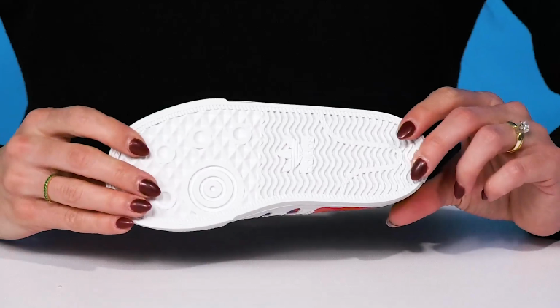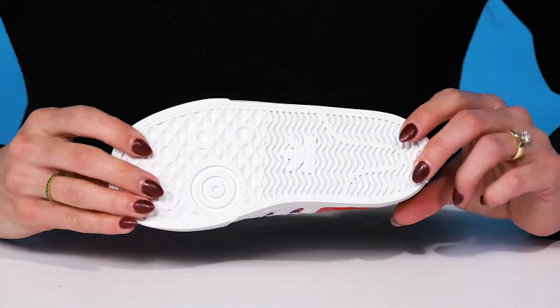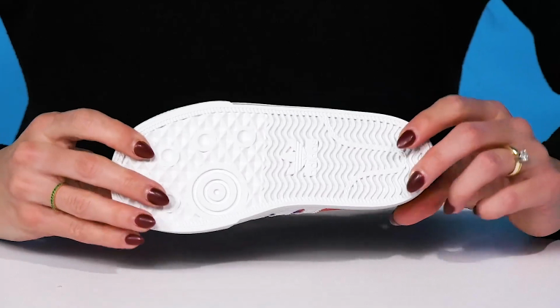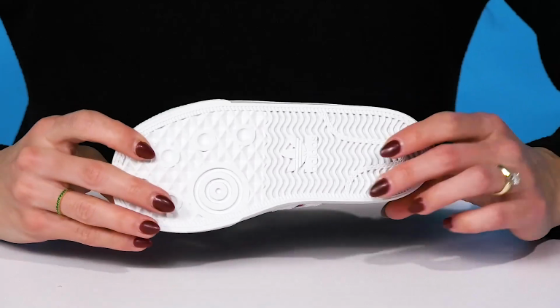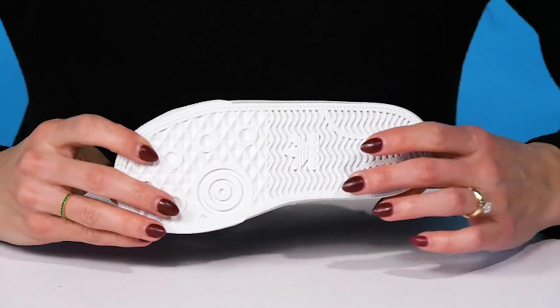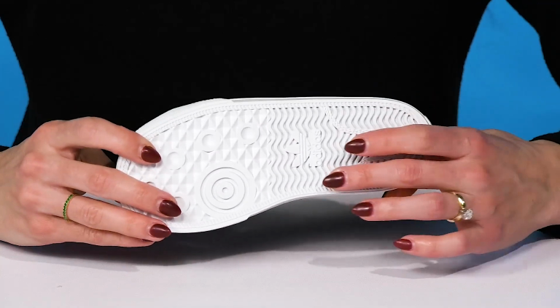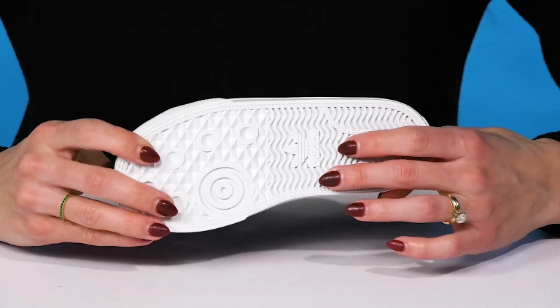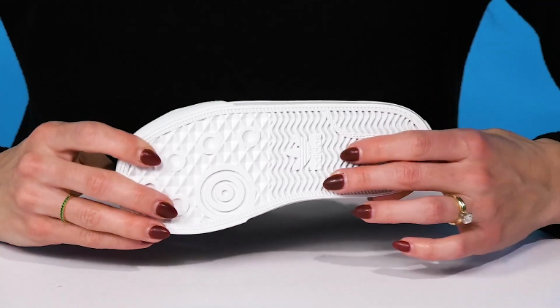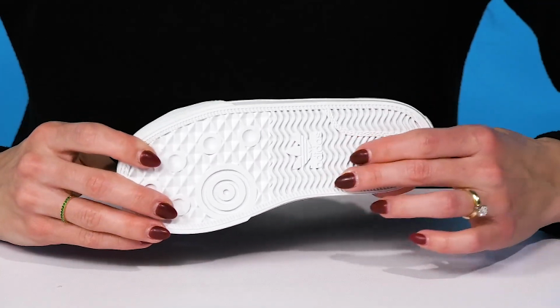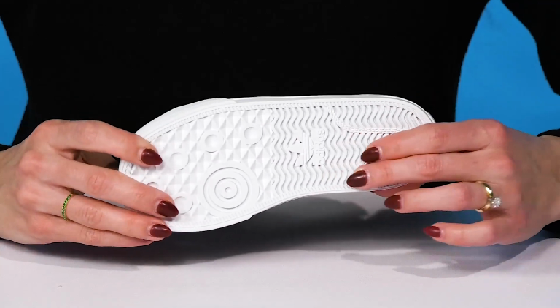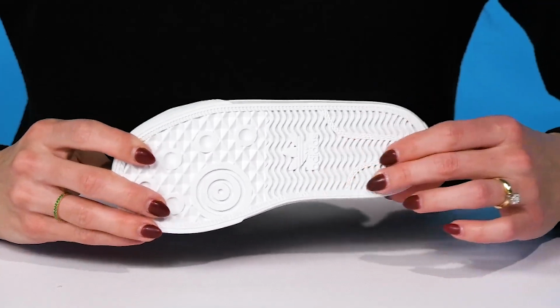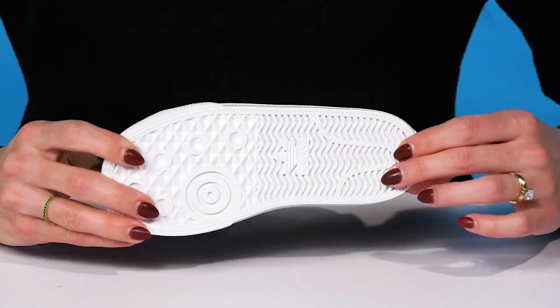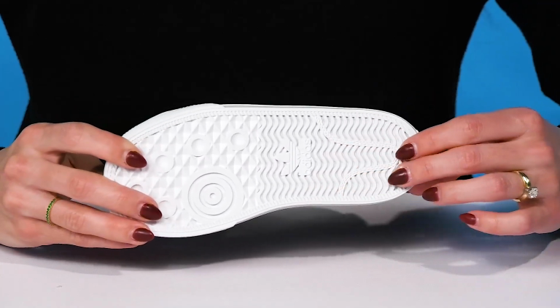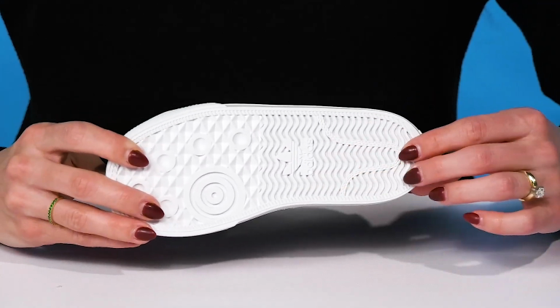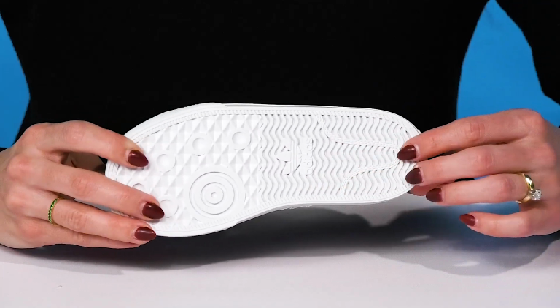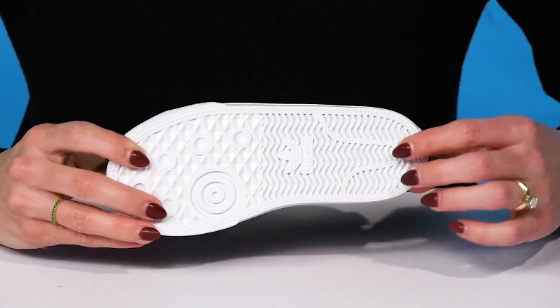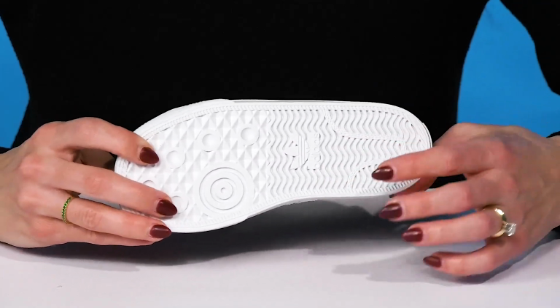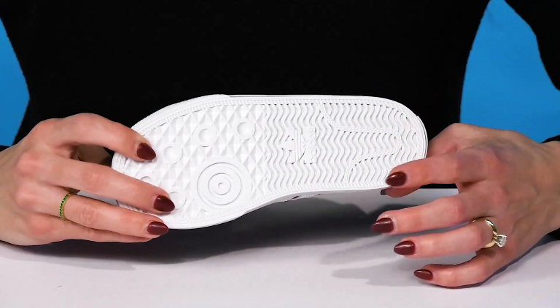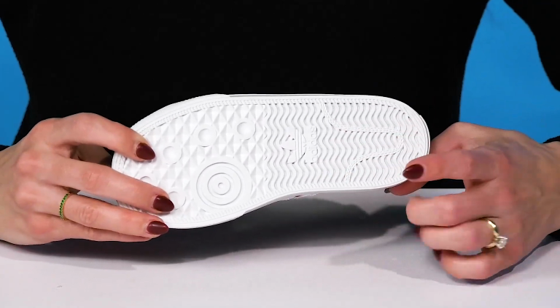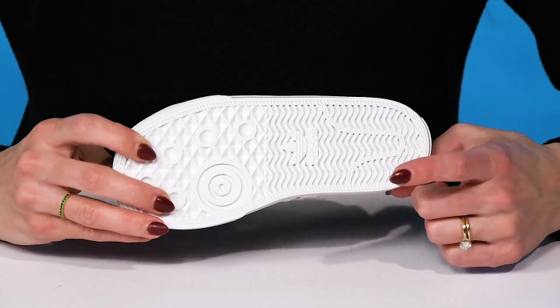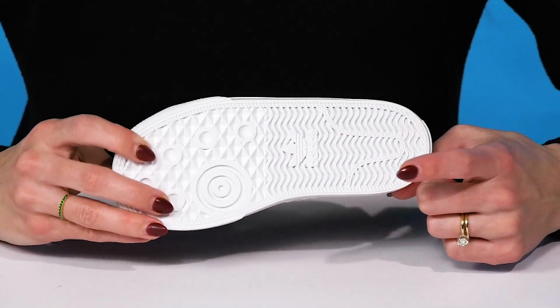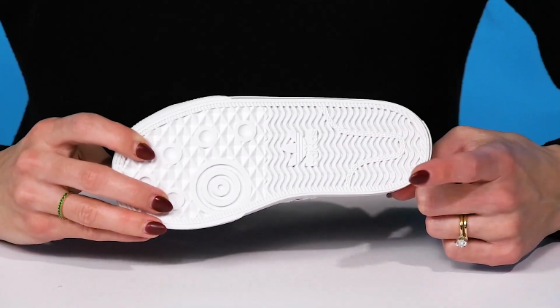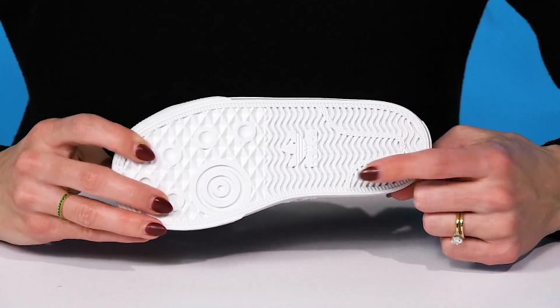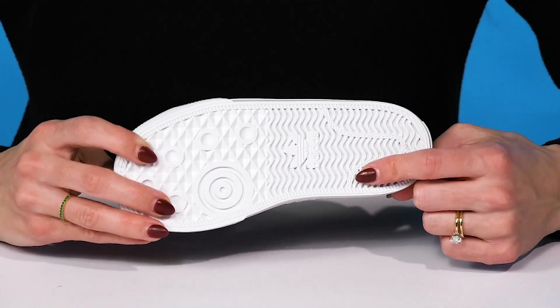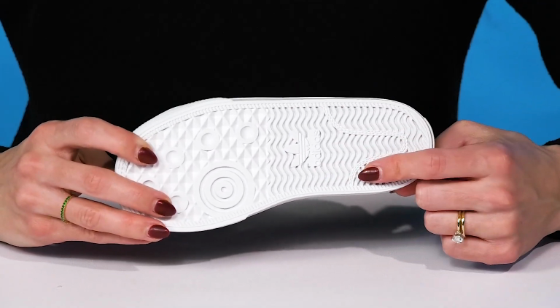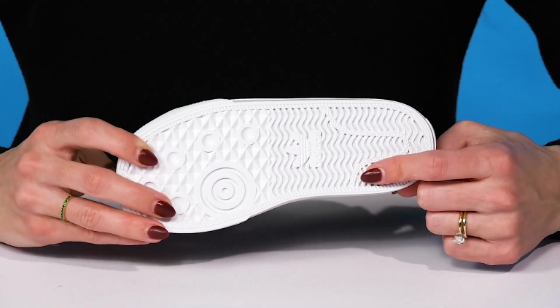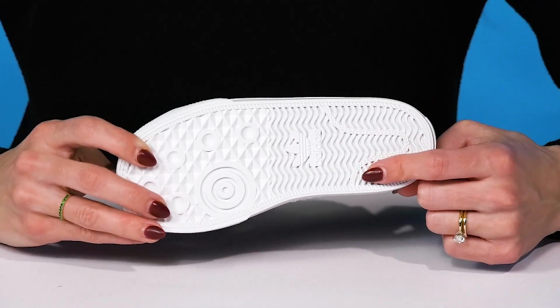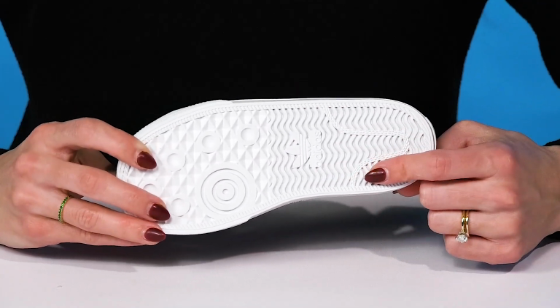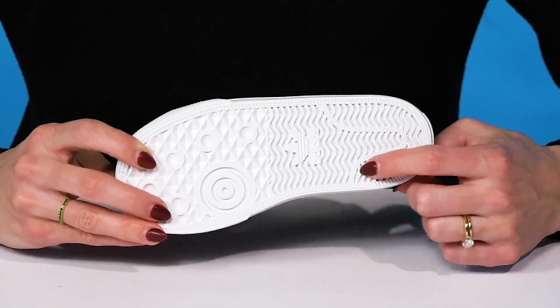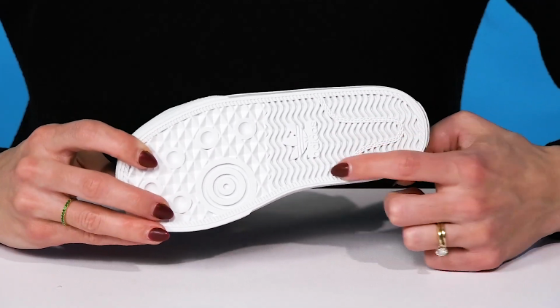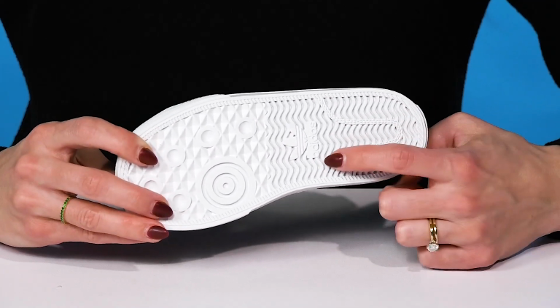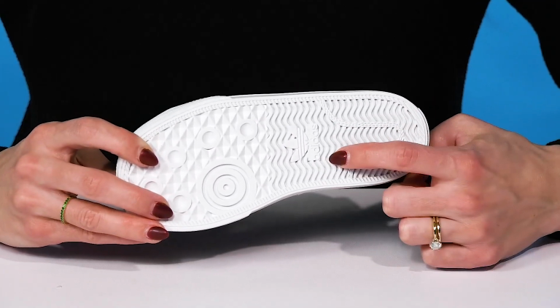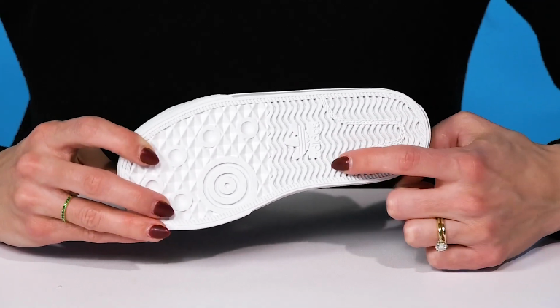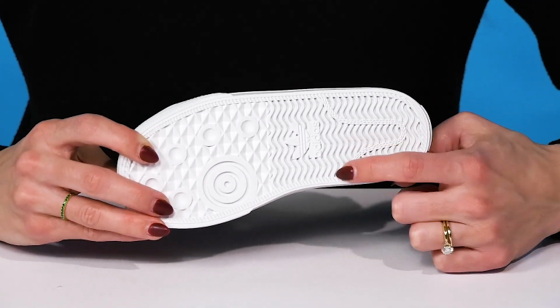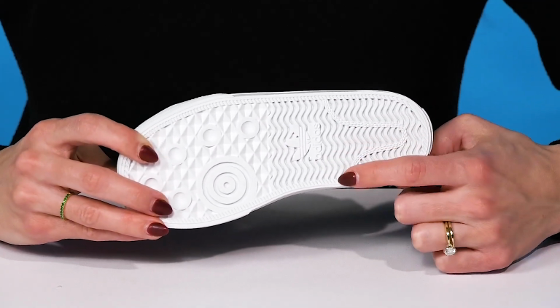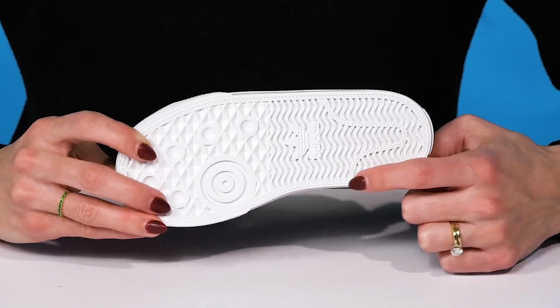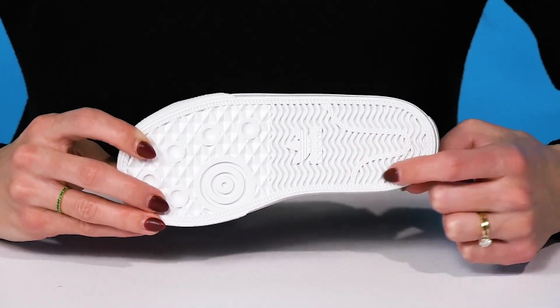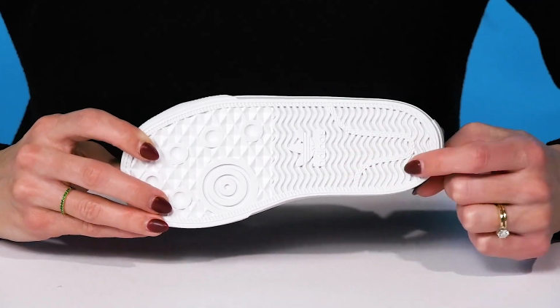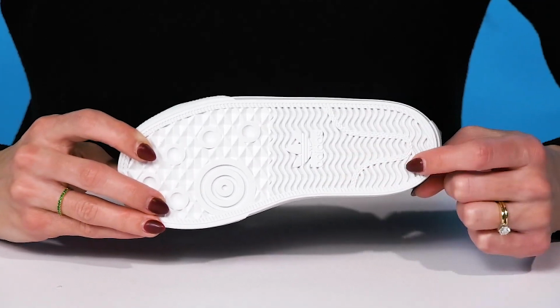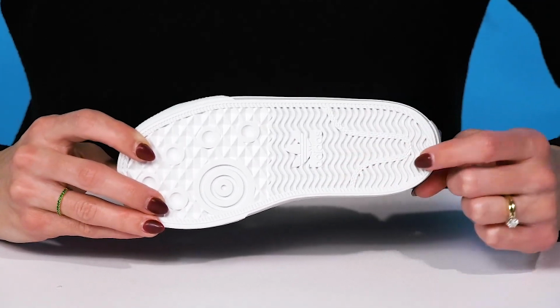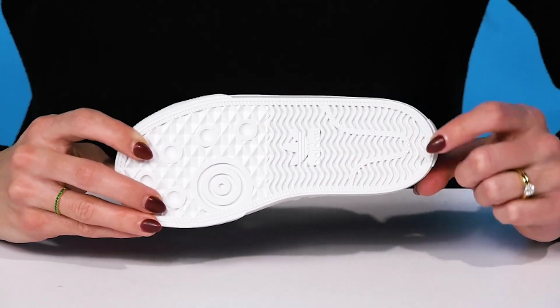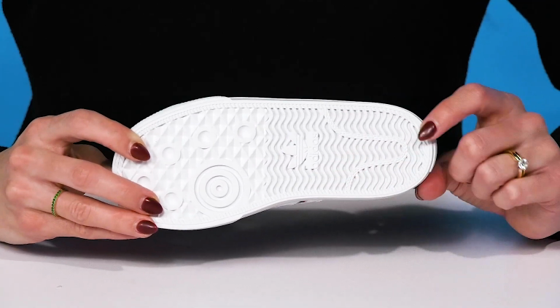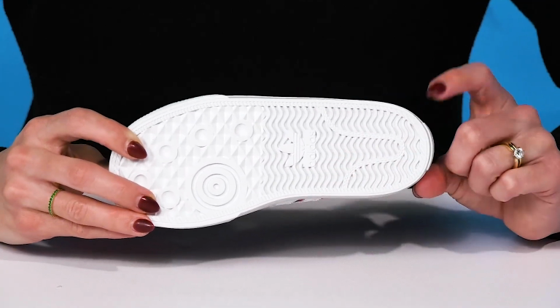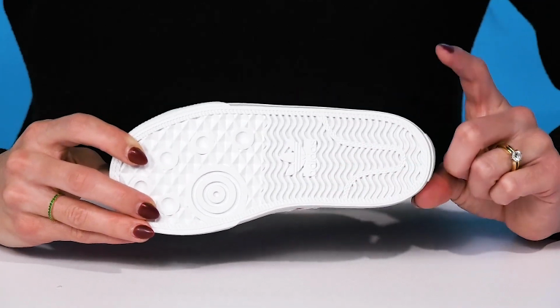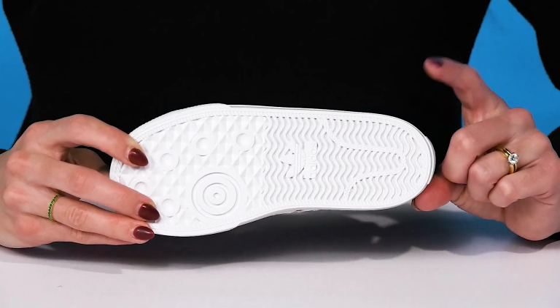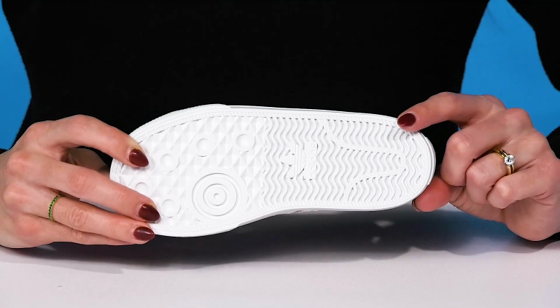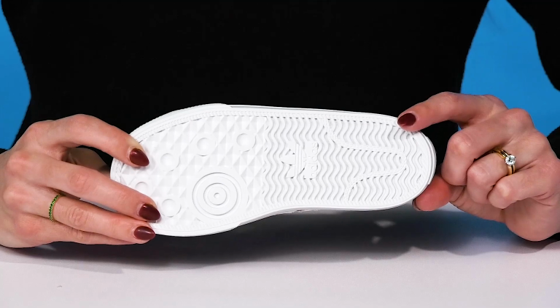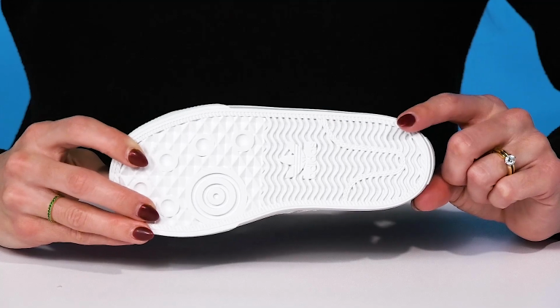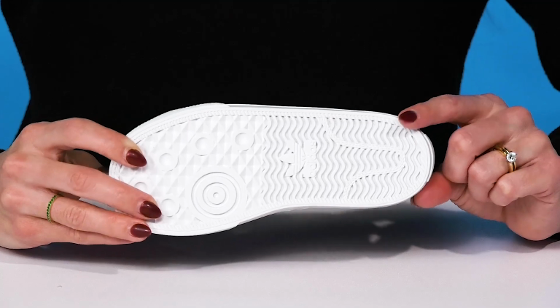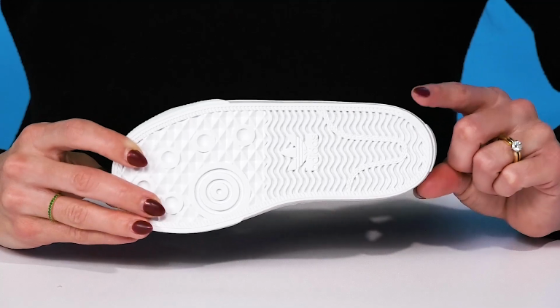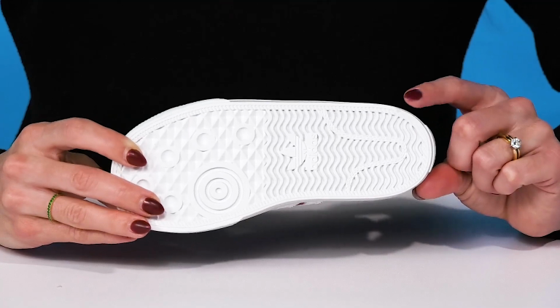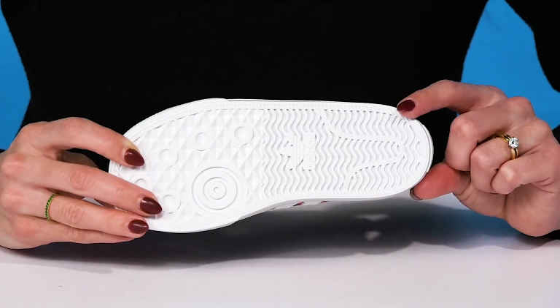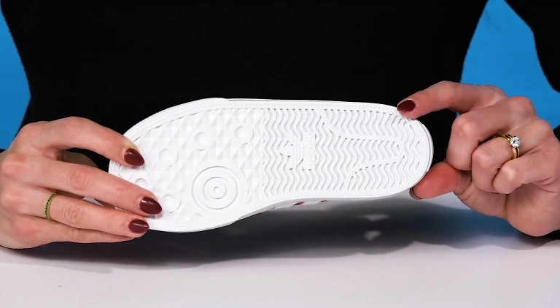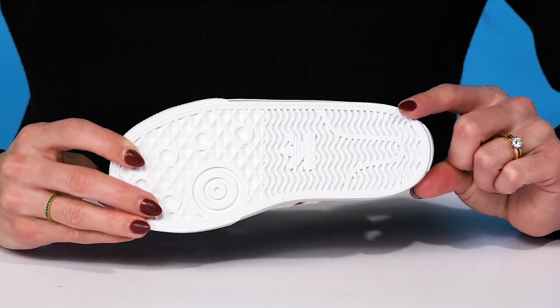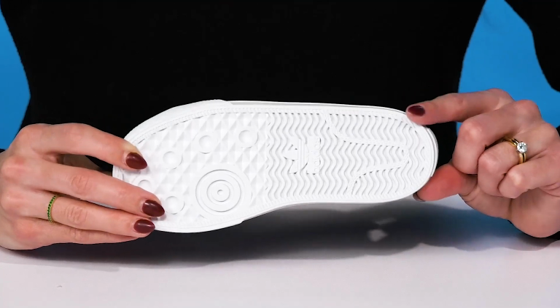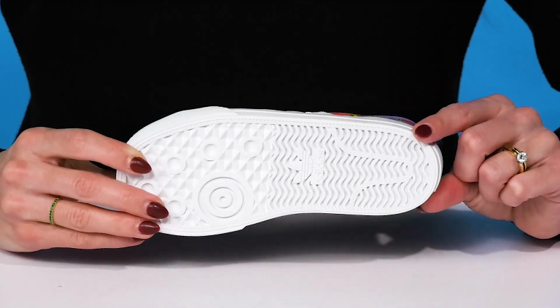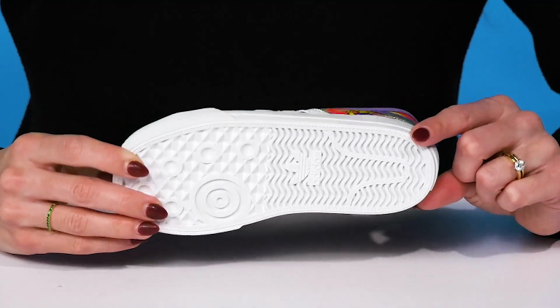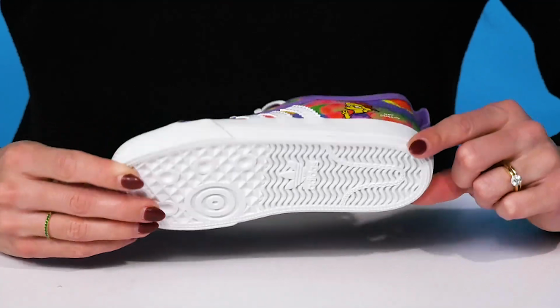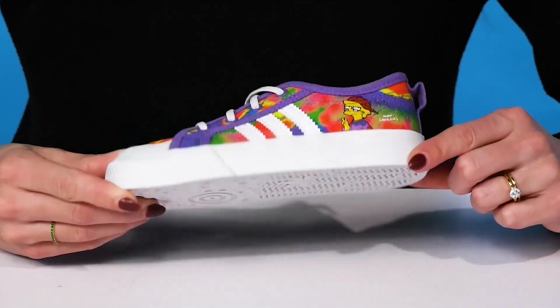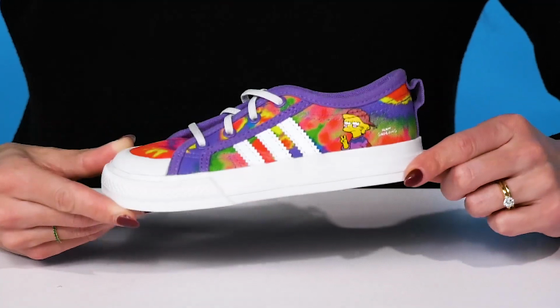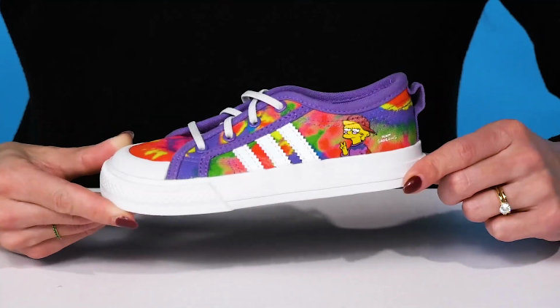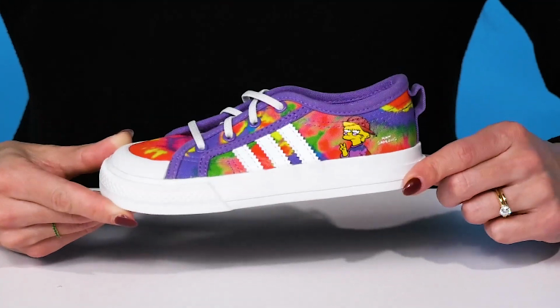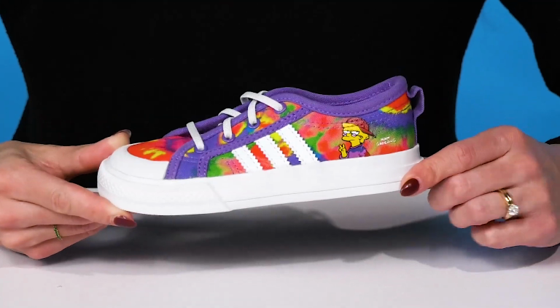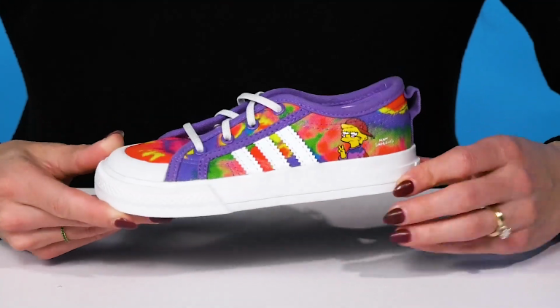They sit on top of a sweet outsole that is very grippy with all of these grooves, helping them with a lot of traction under their little feet.